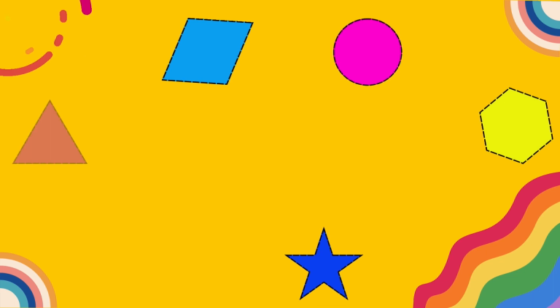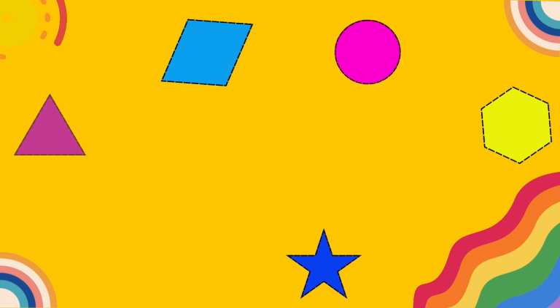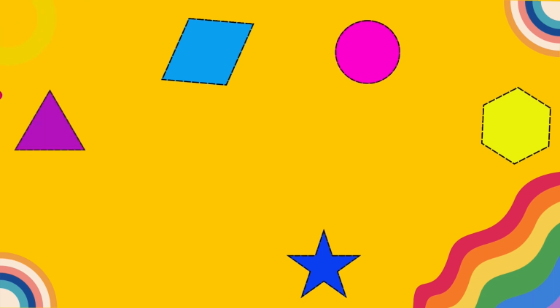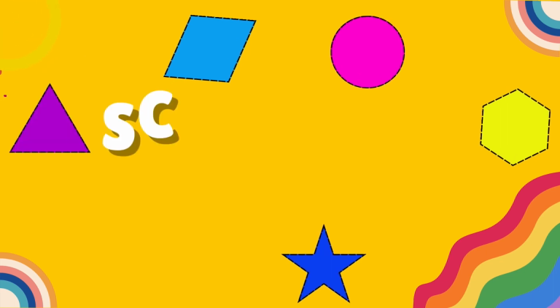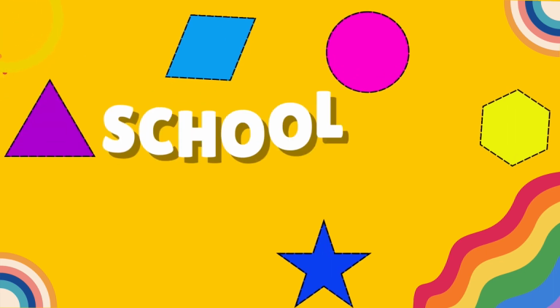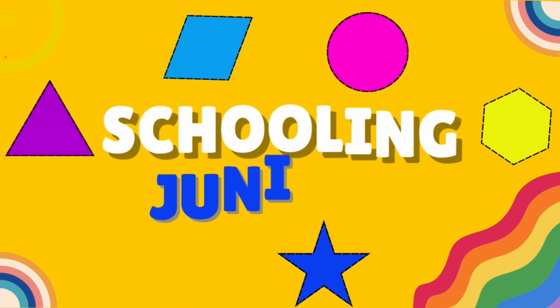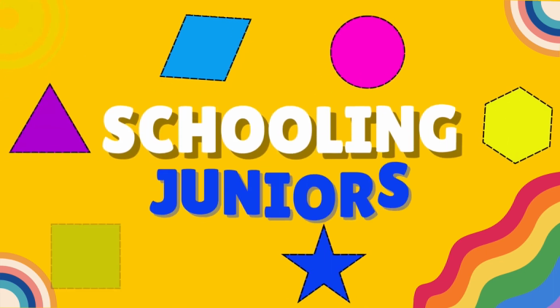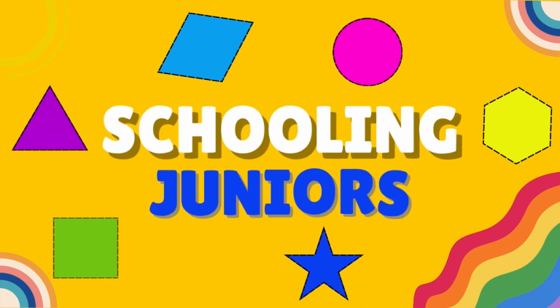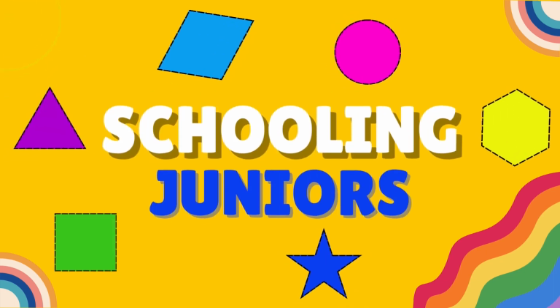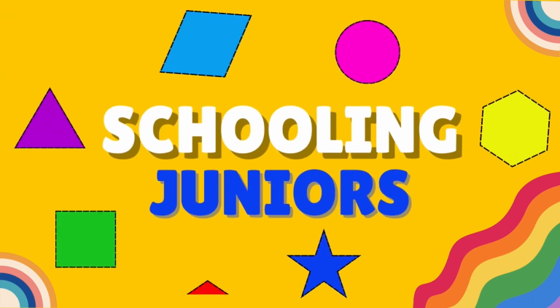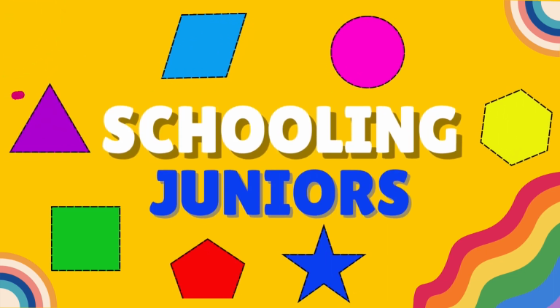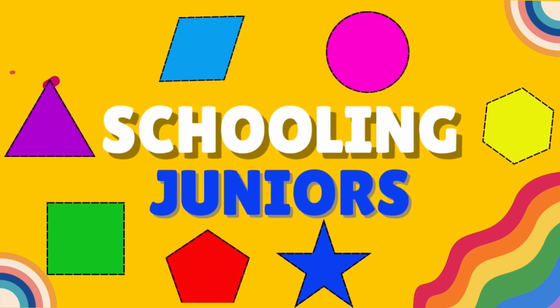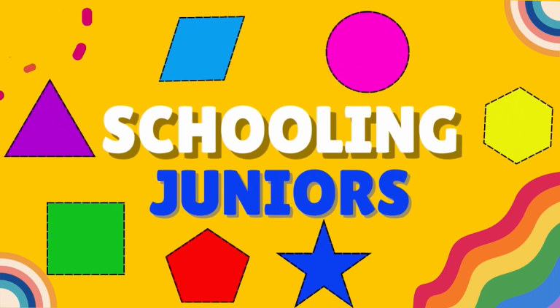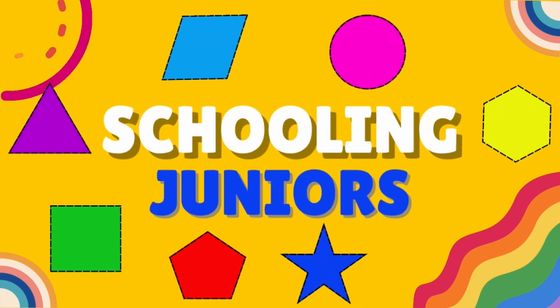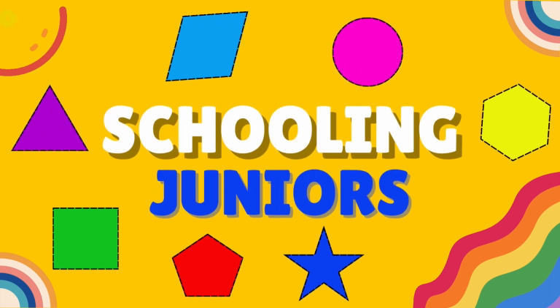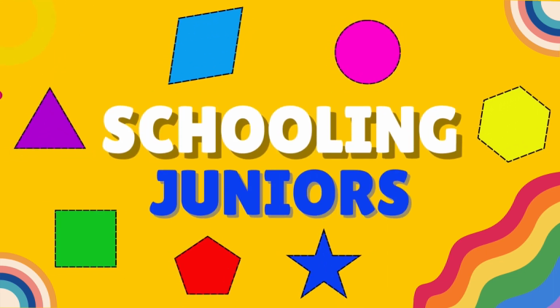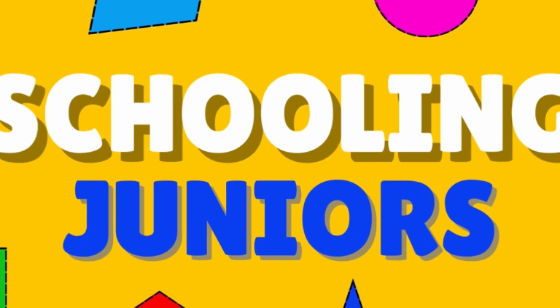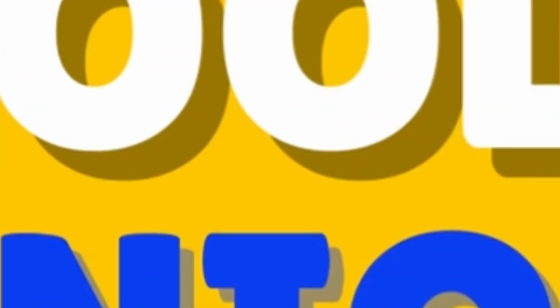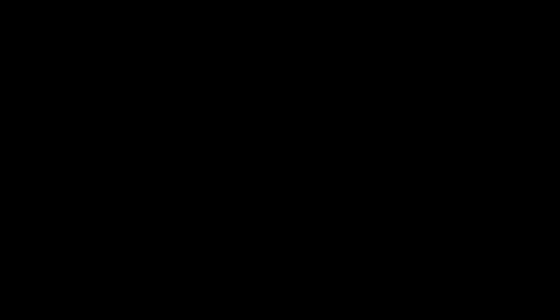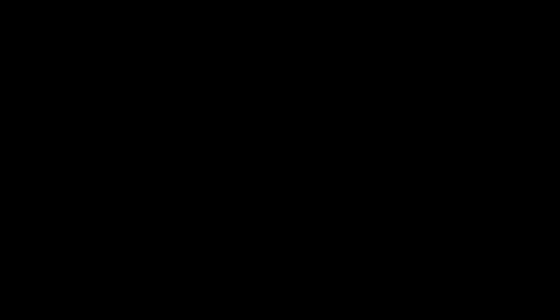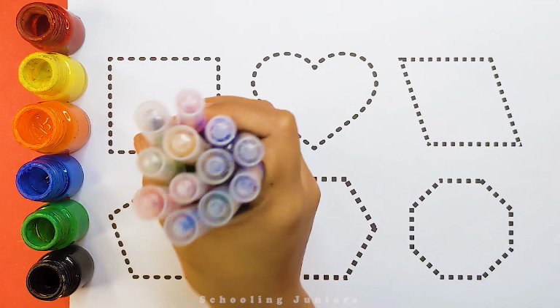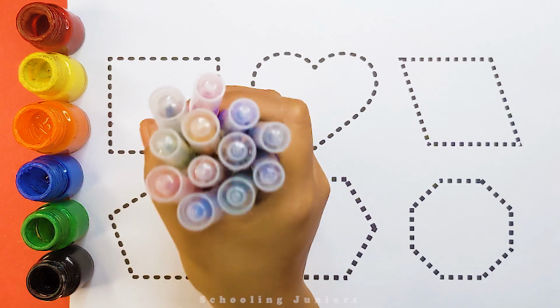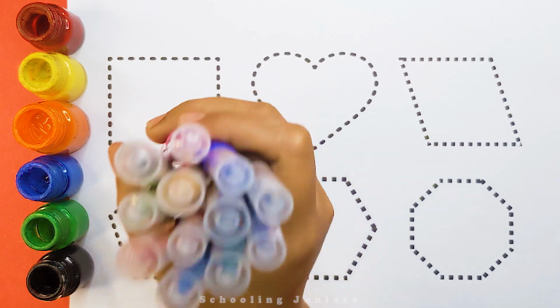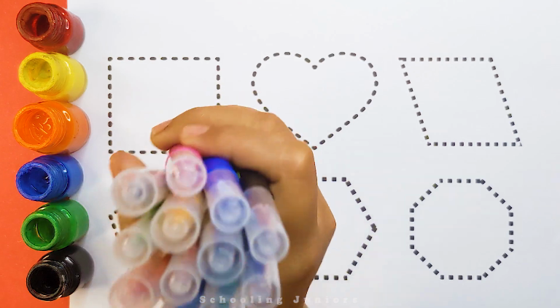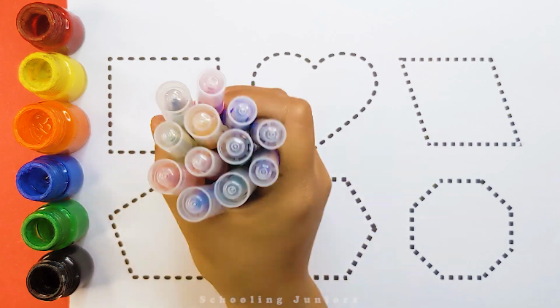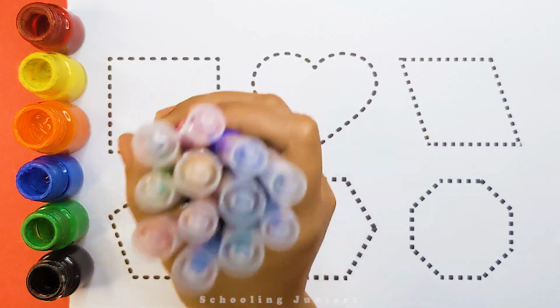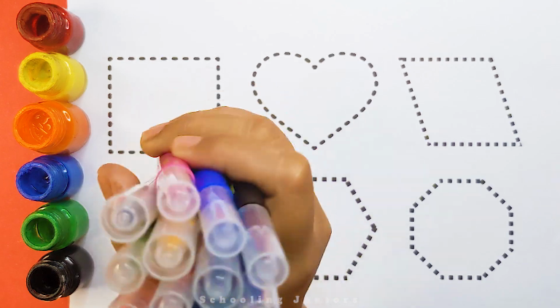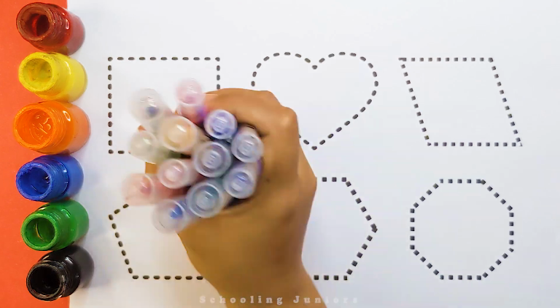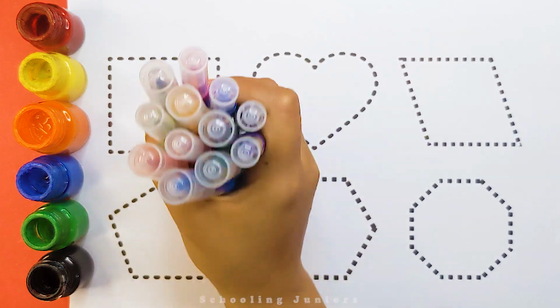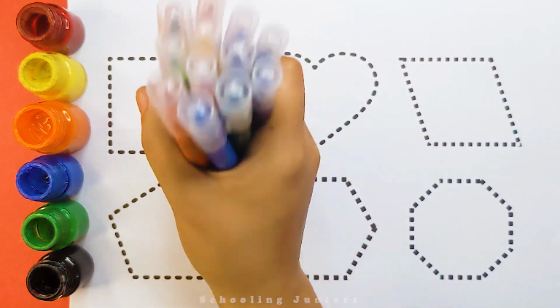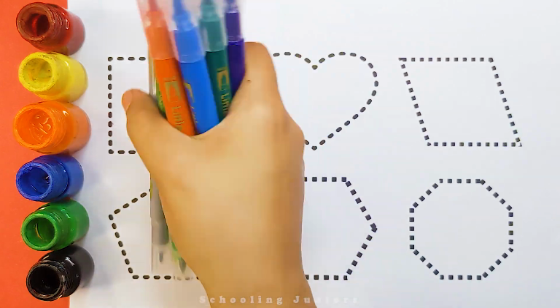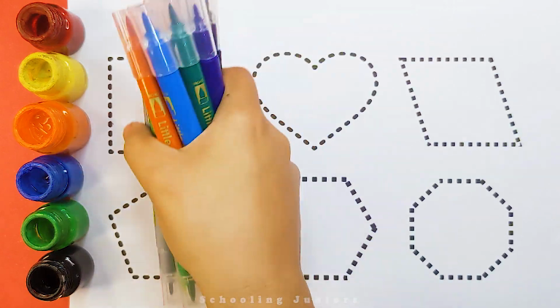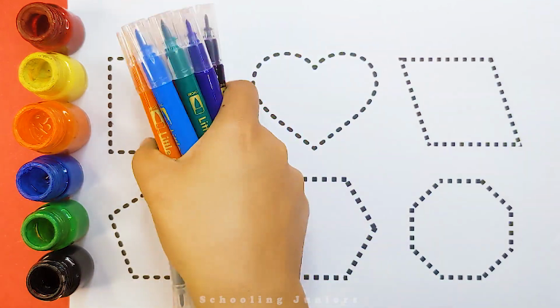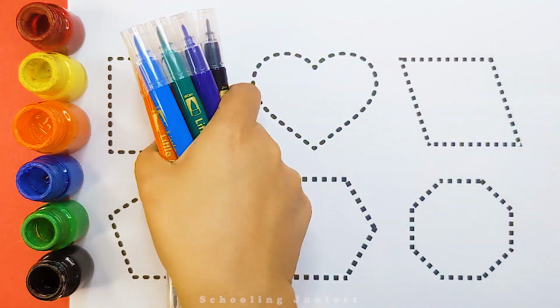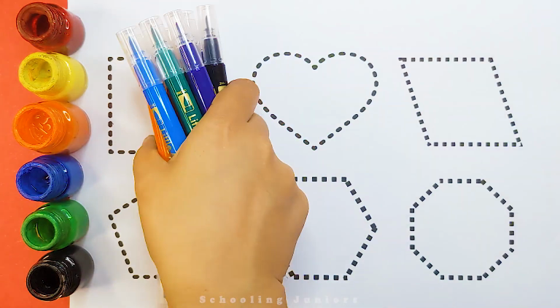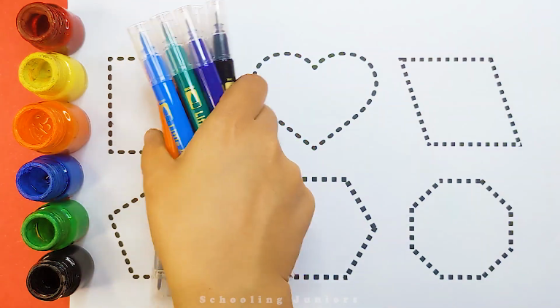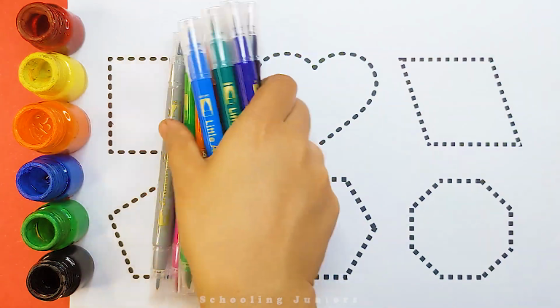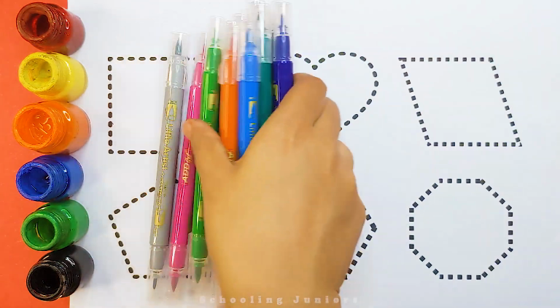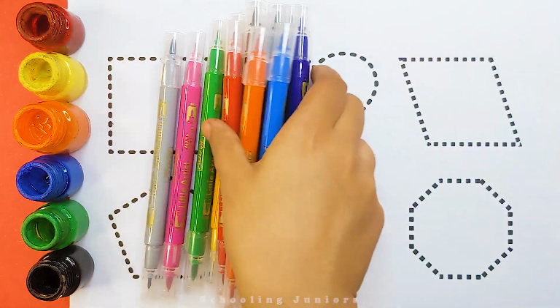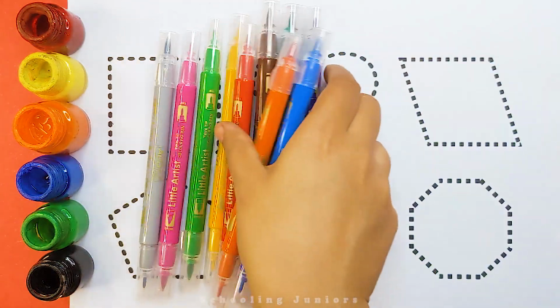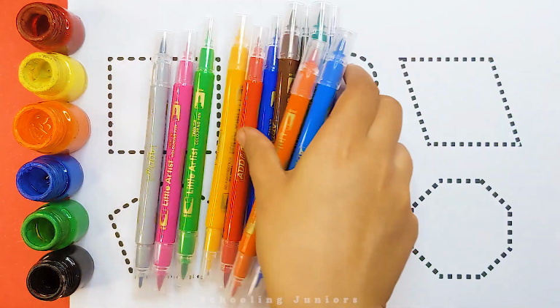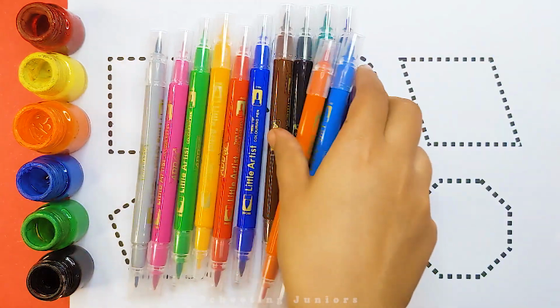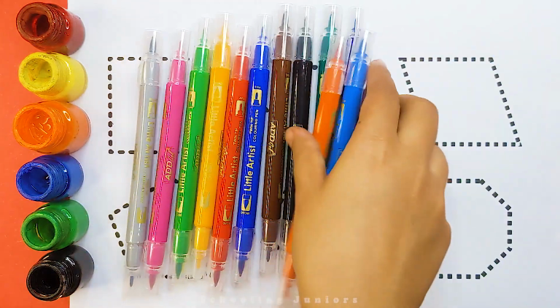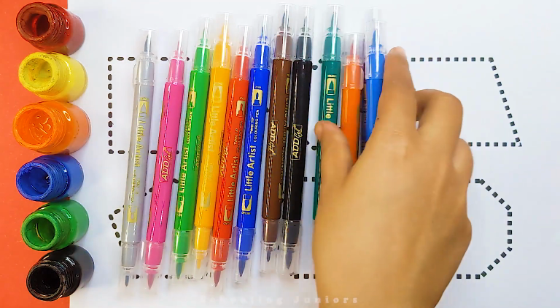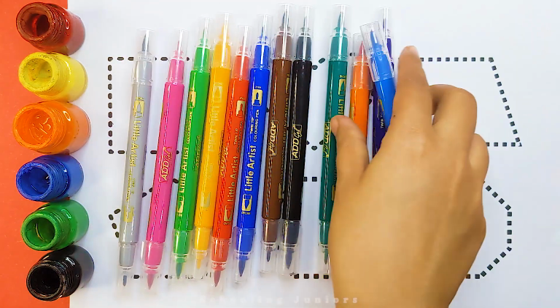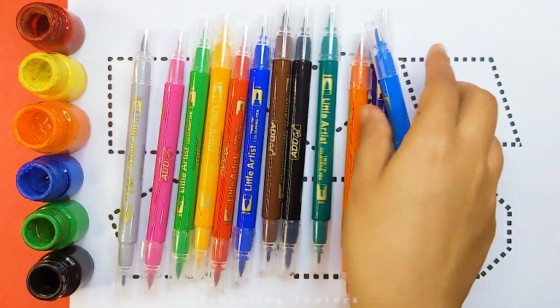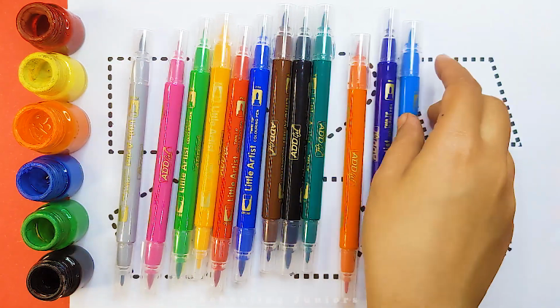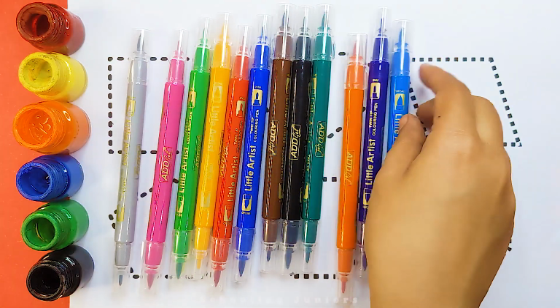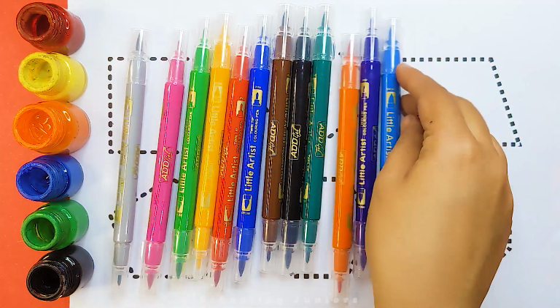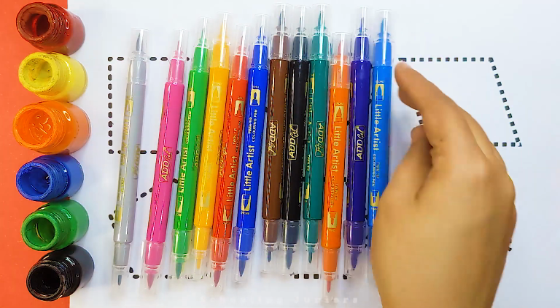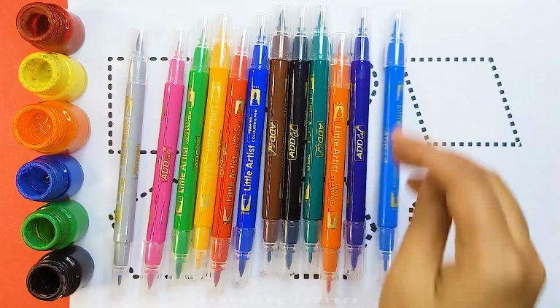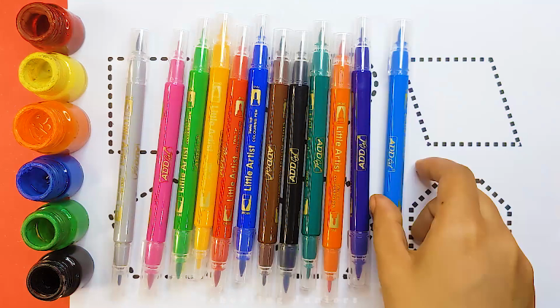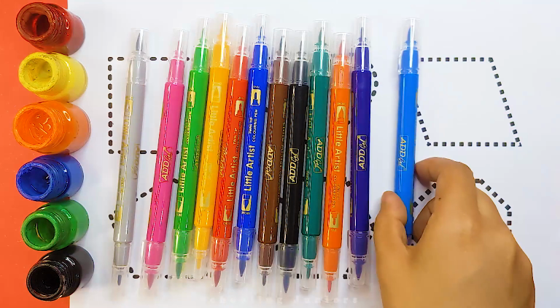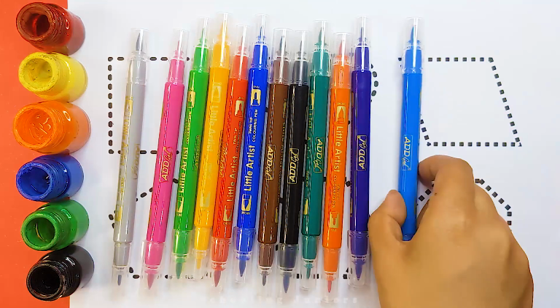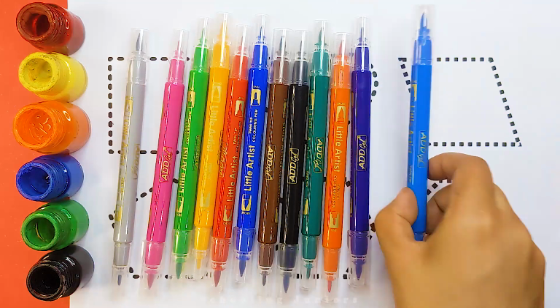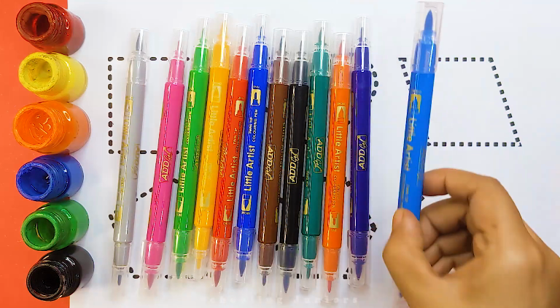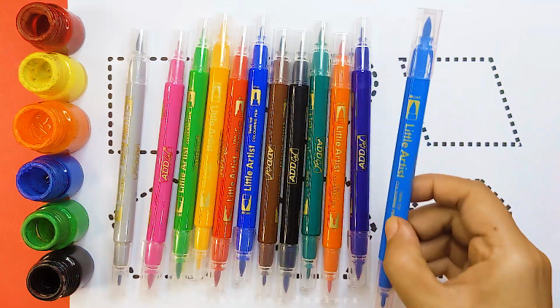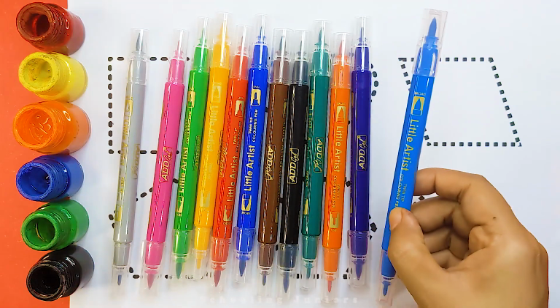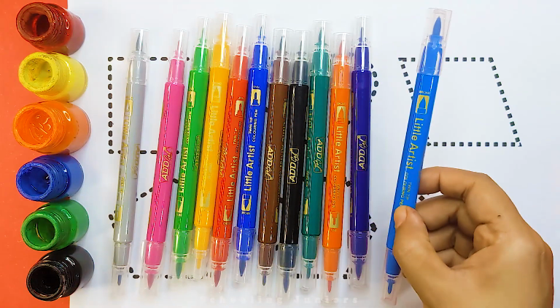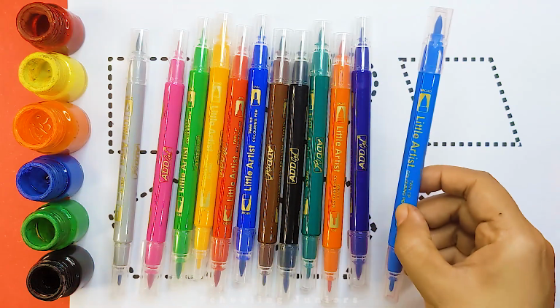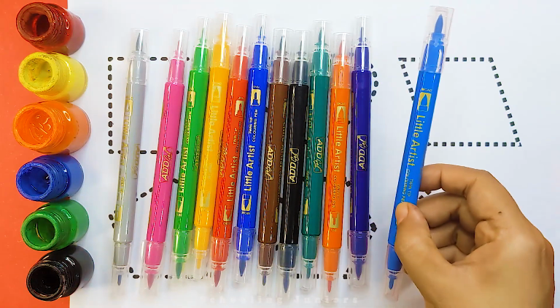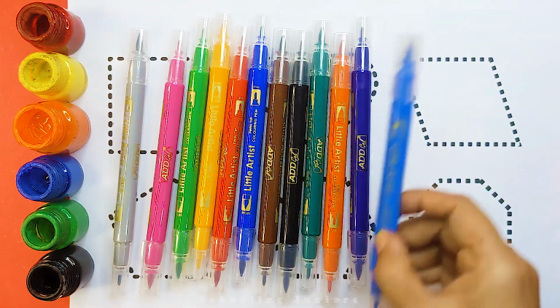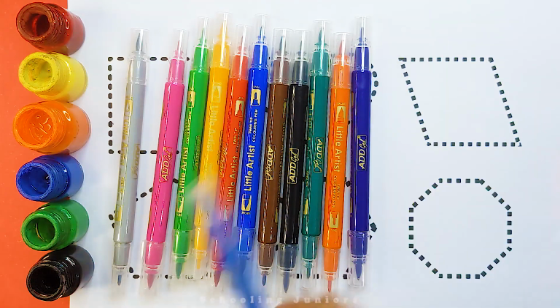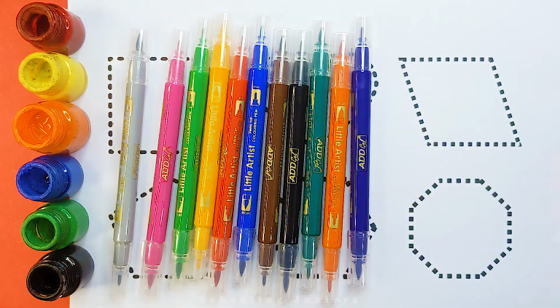Schooling Juniors. Let's learn some colors. Sky blue color,